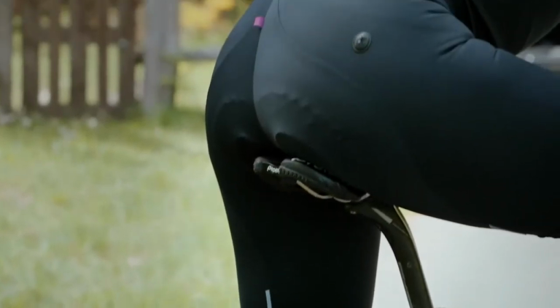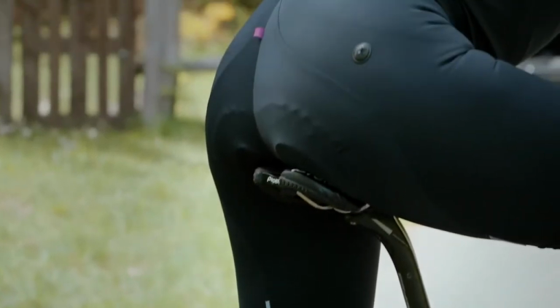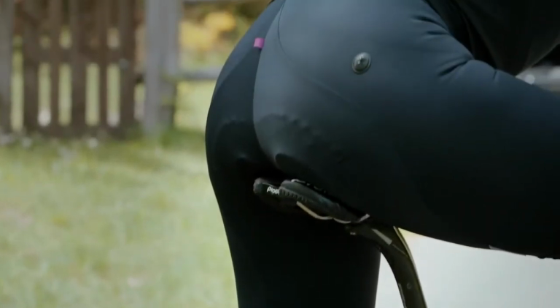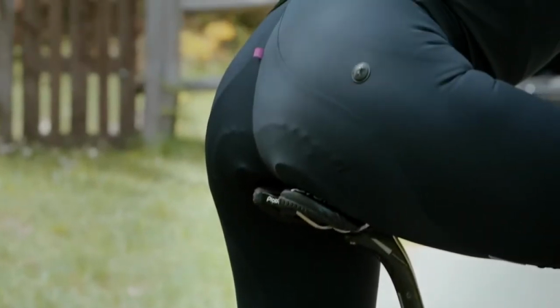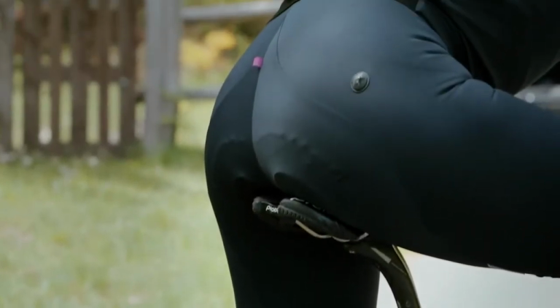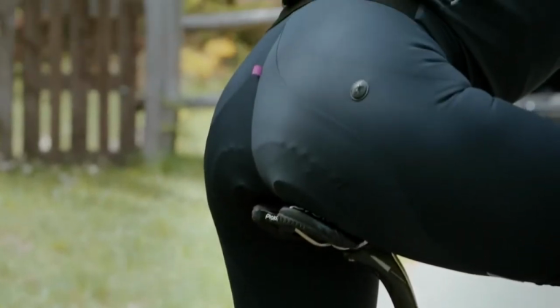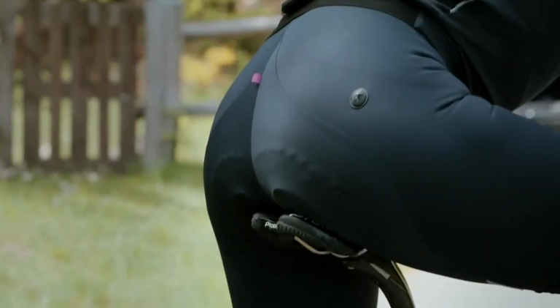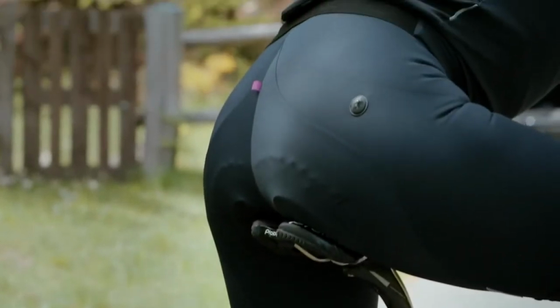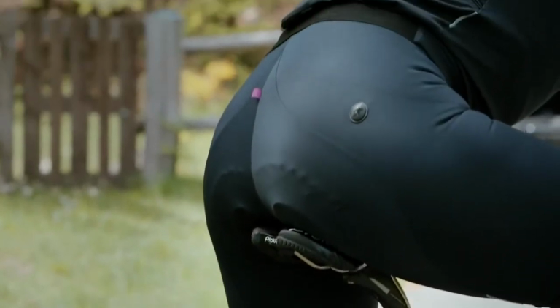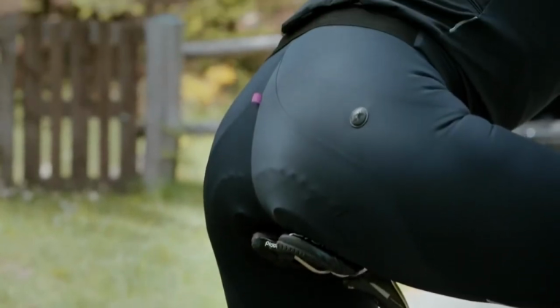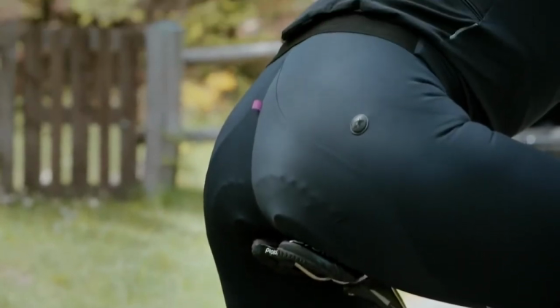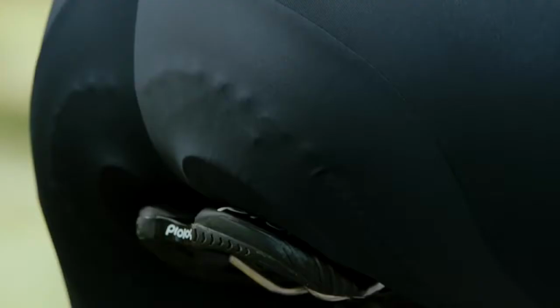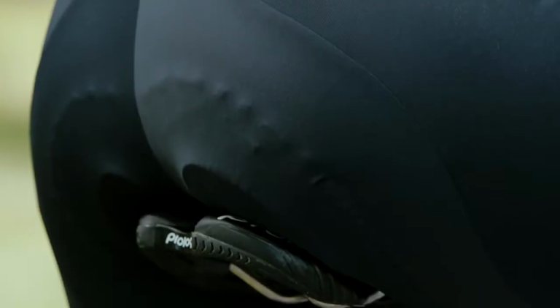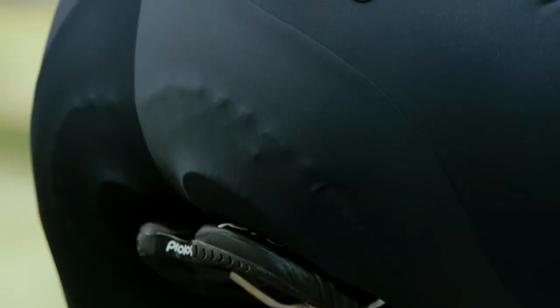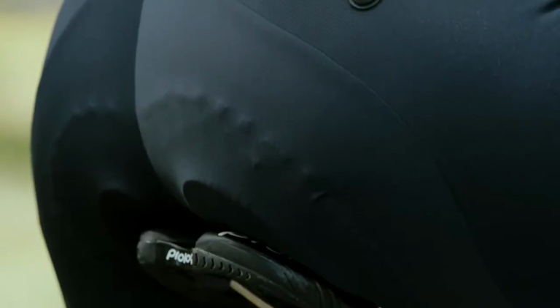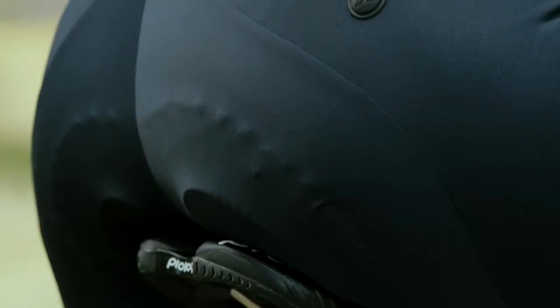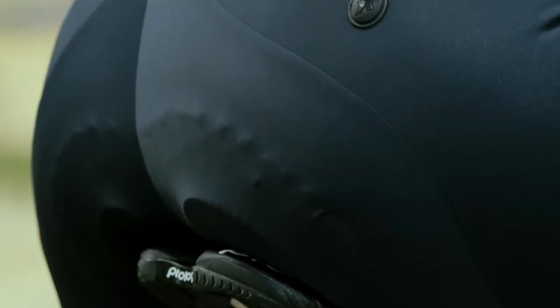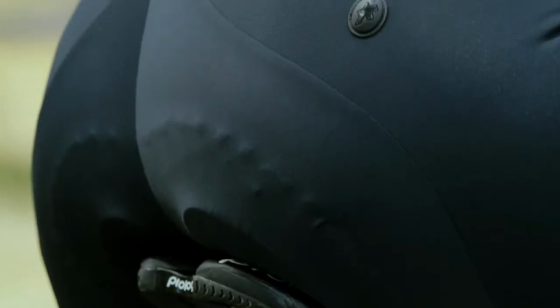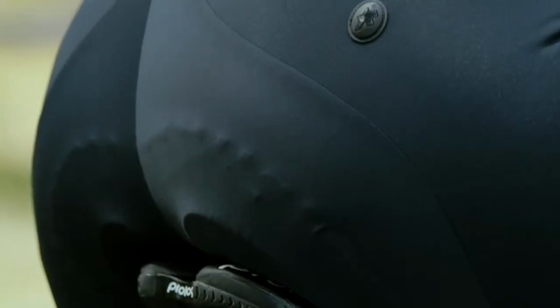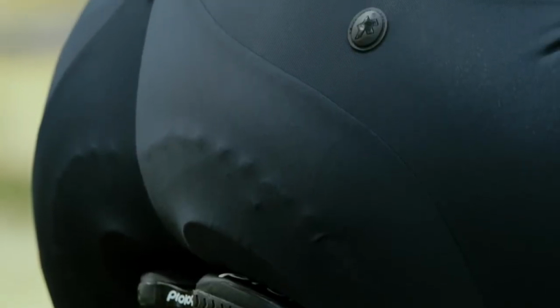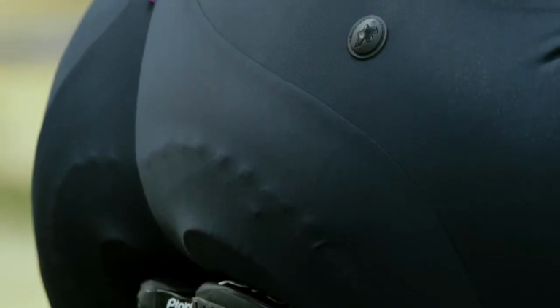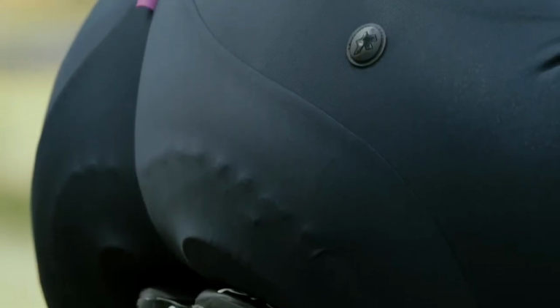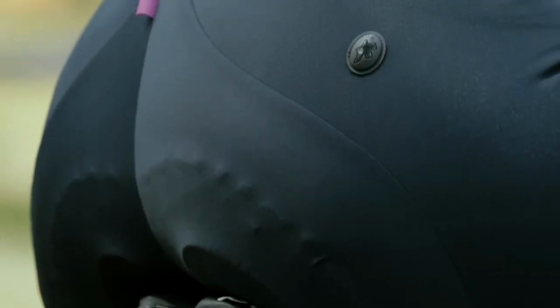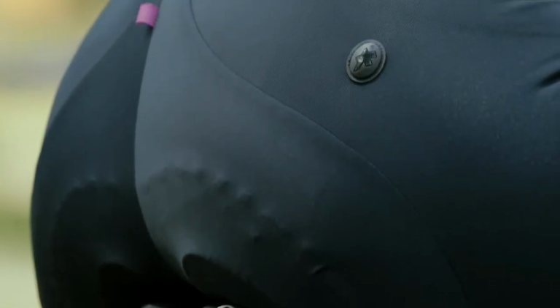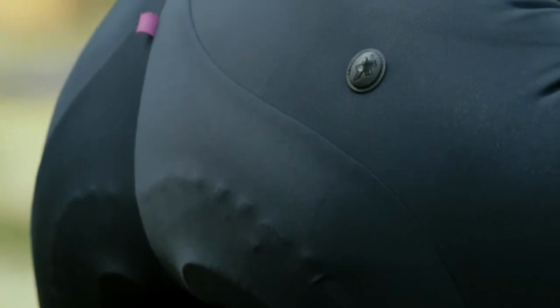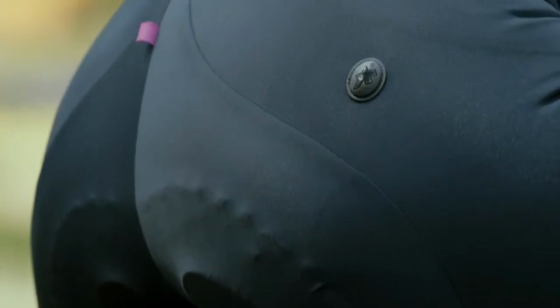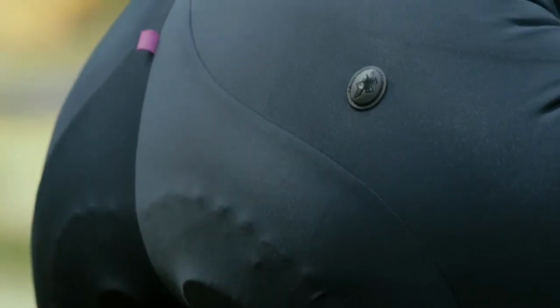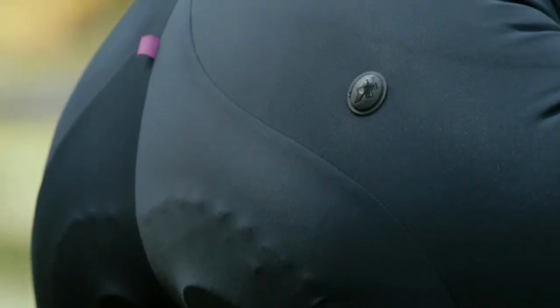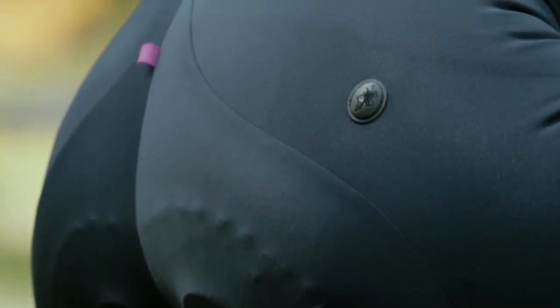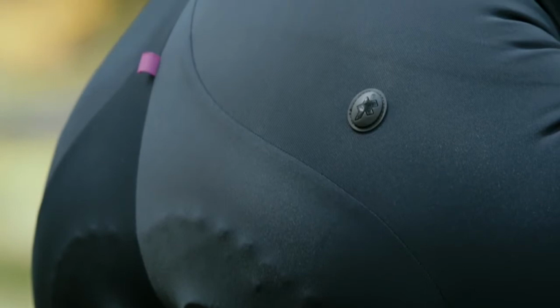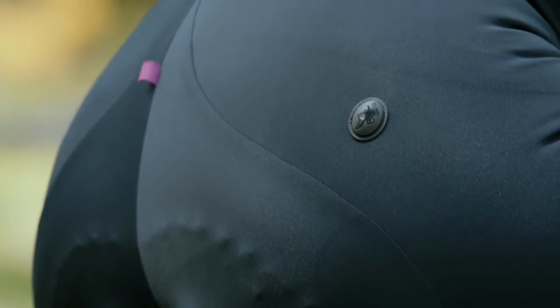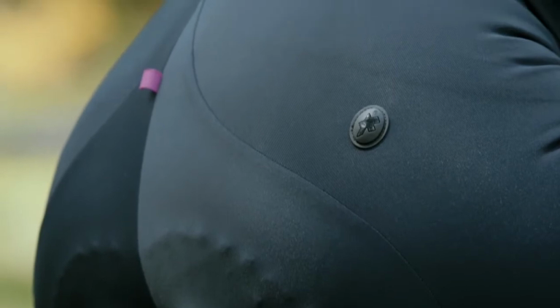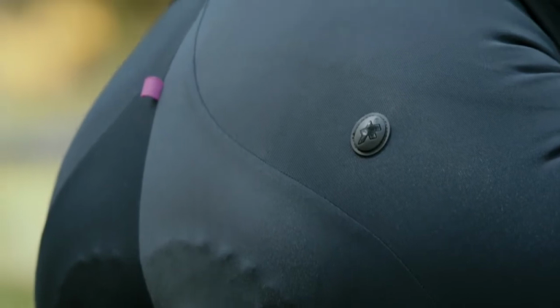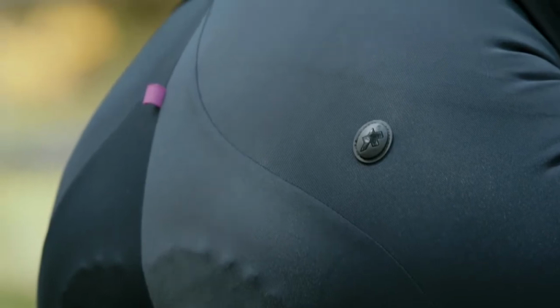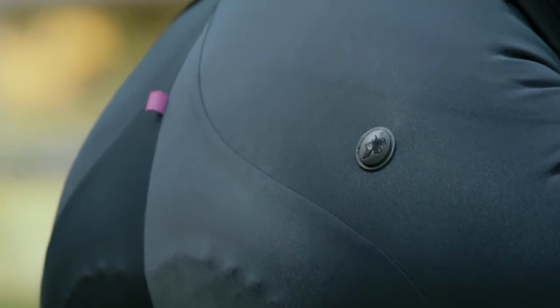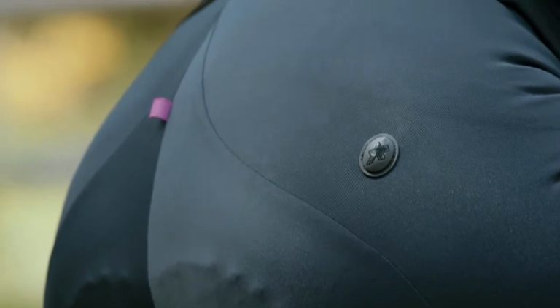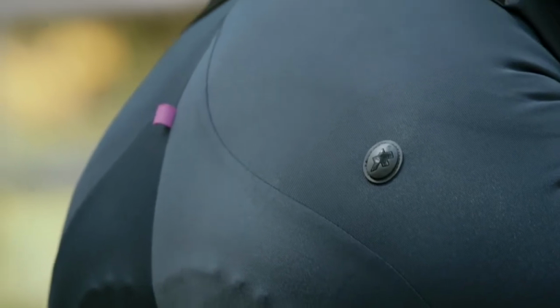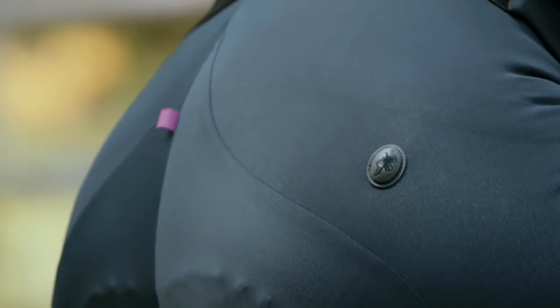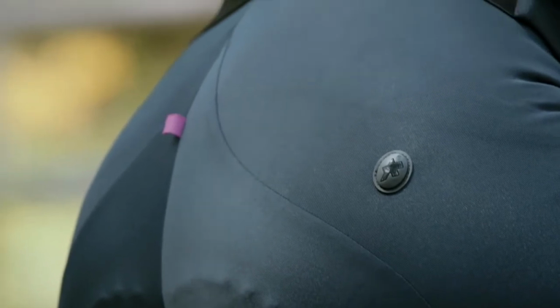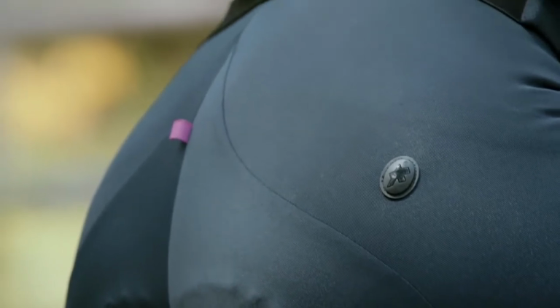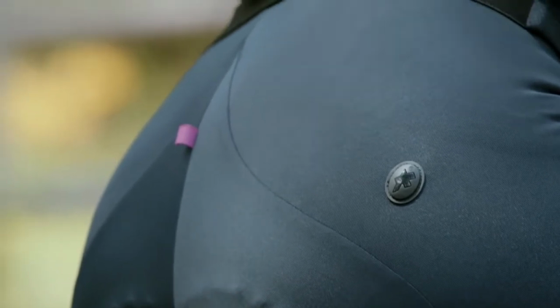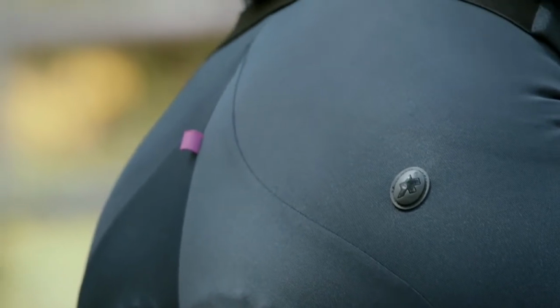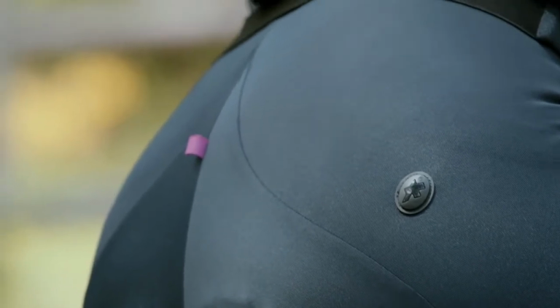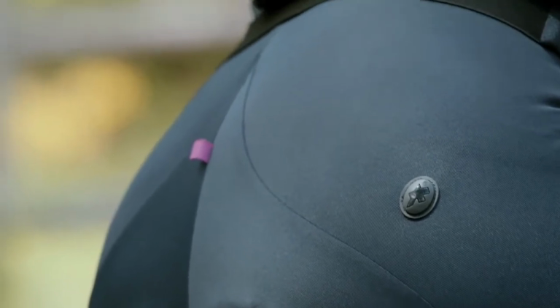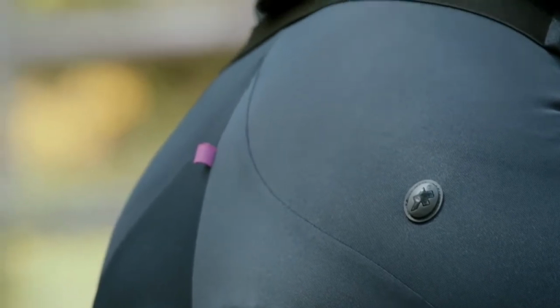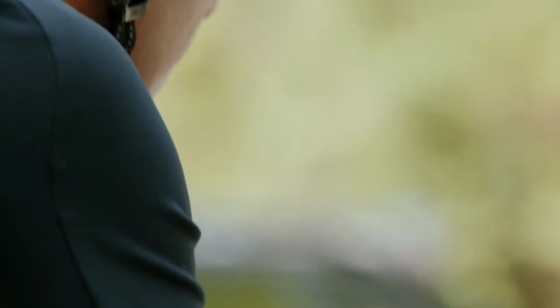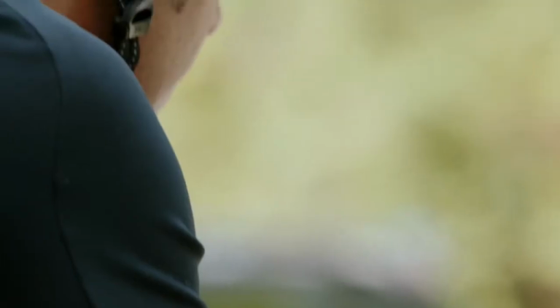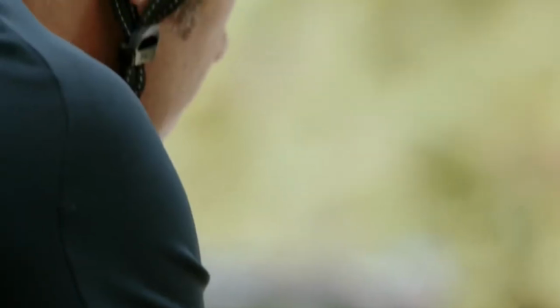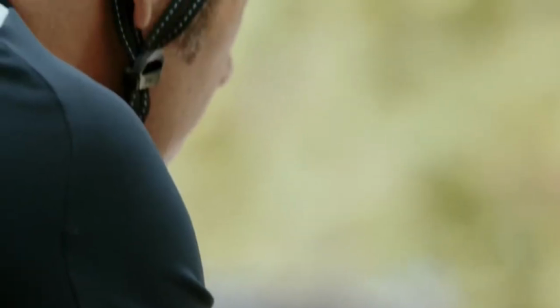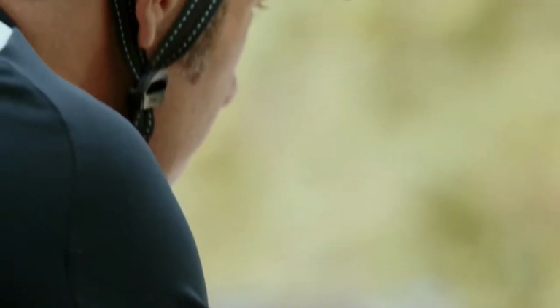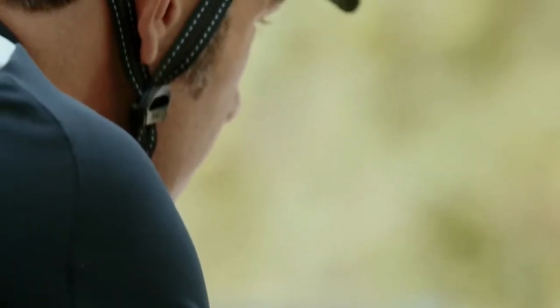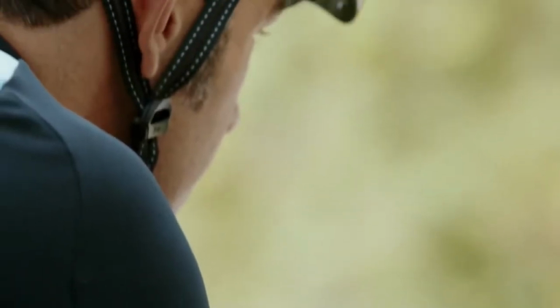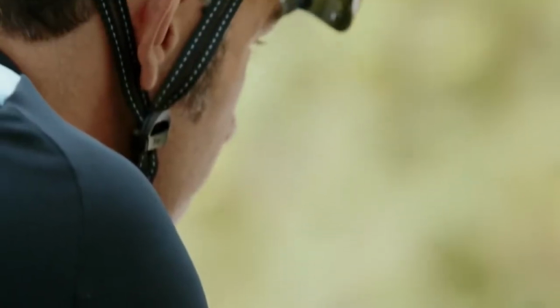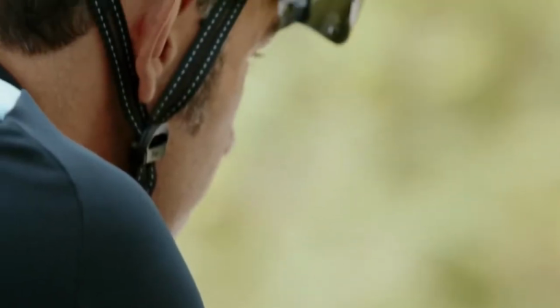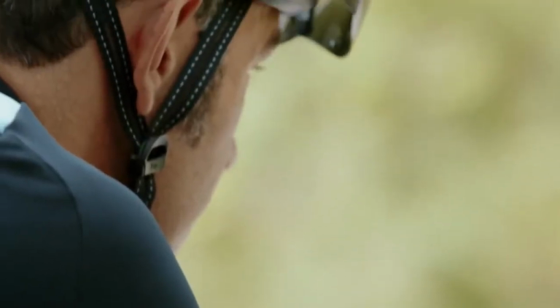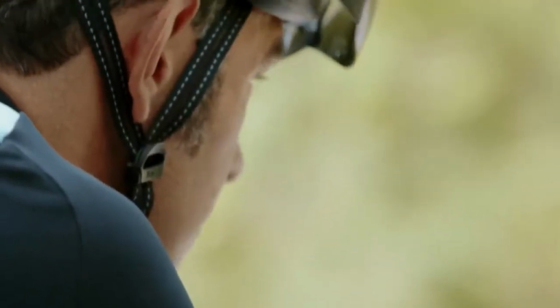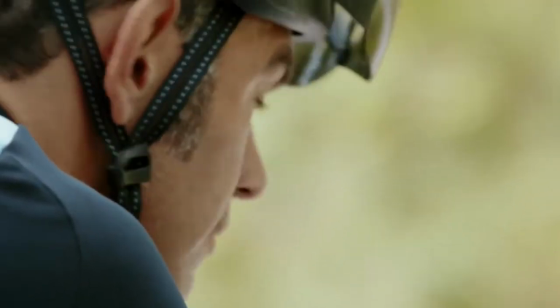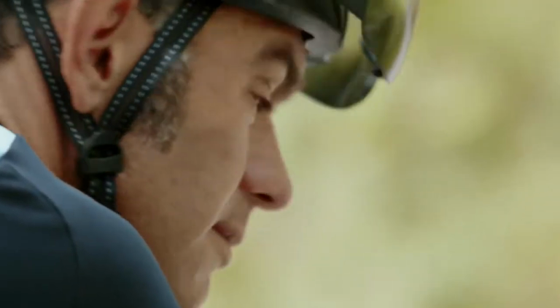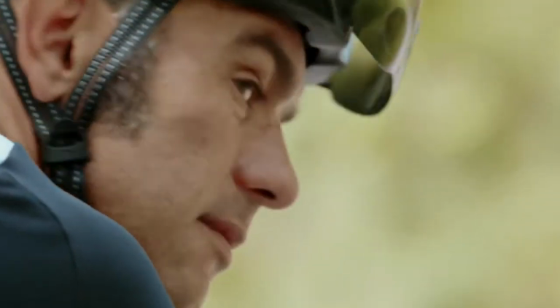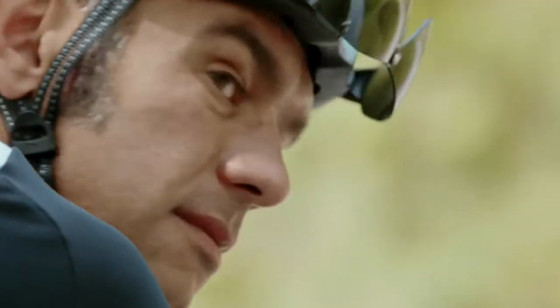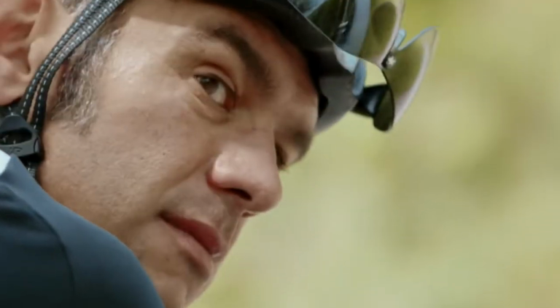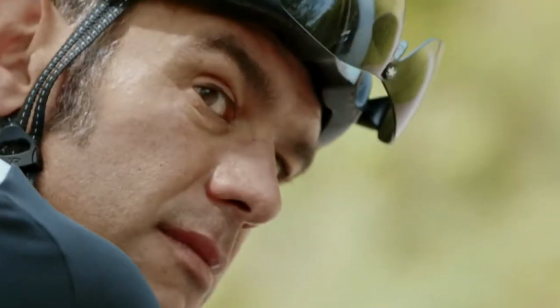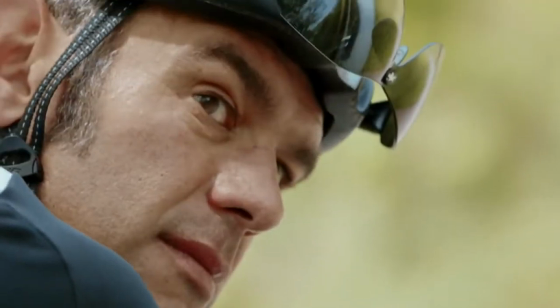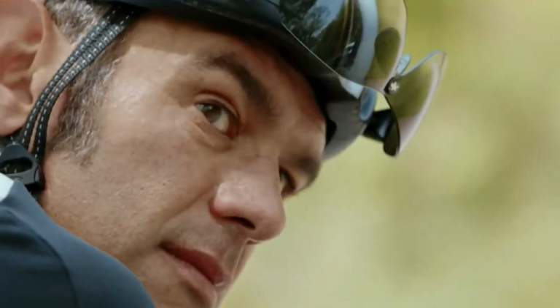Cut in our newly designed comfort fit, they give you a touch more freedom and less compression, which allows you to keep riding for longer.